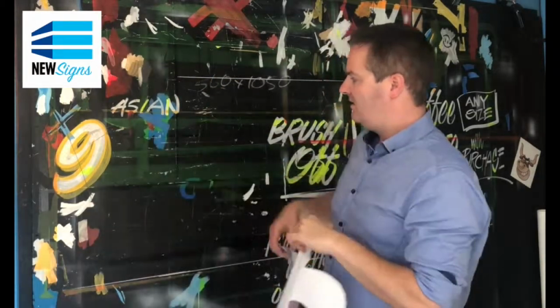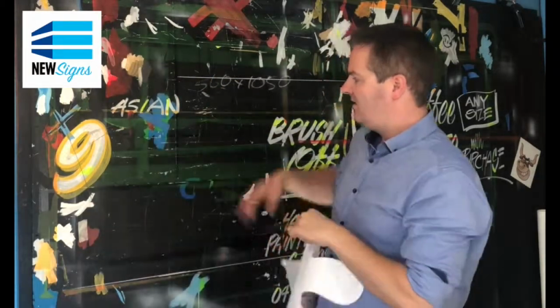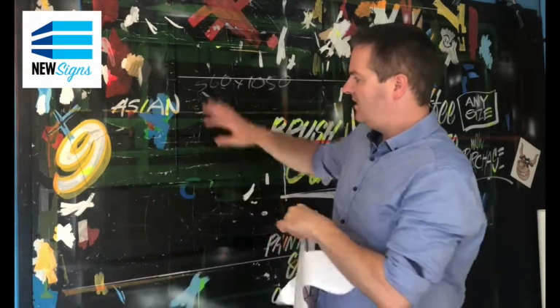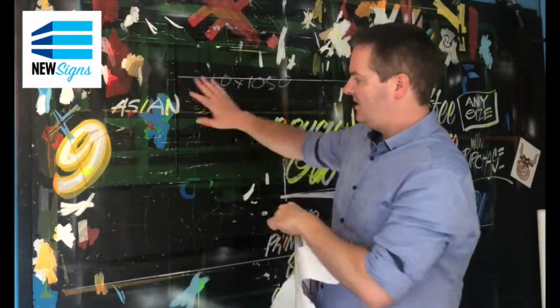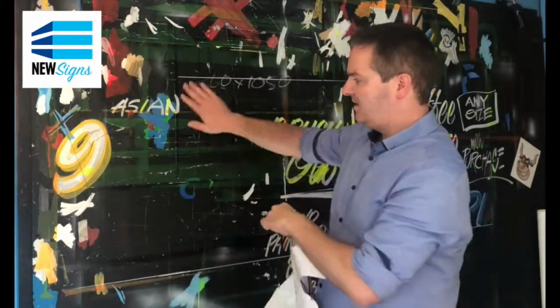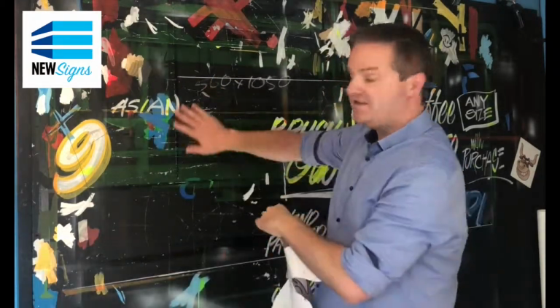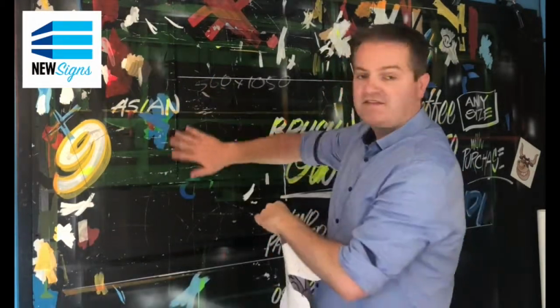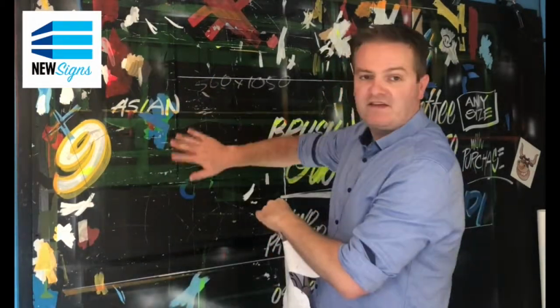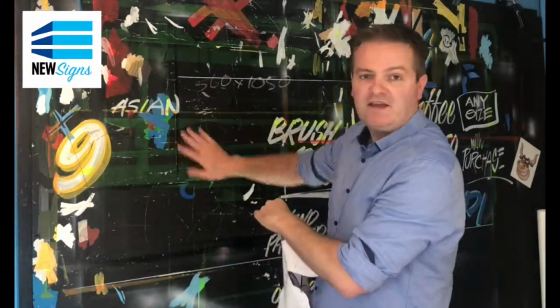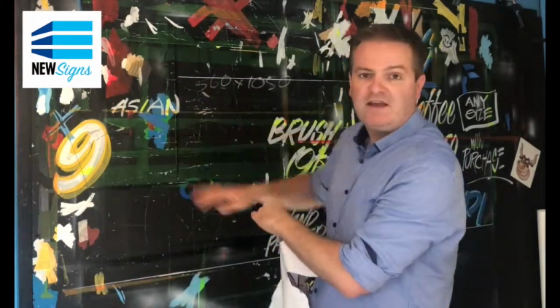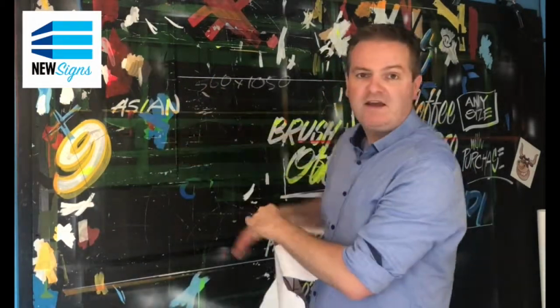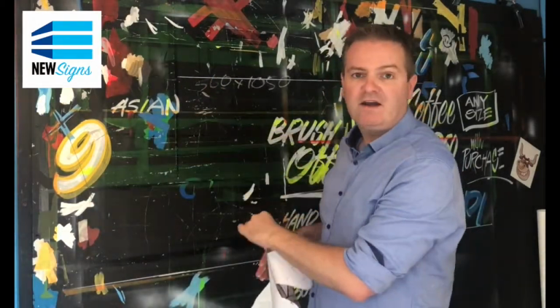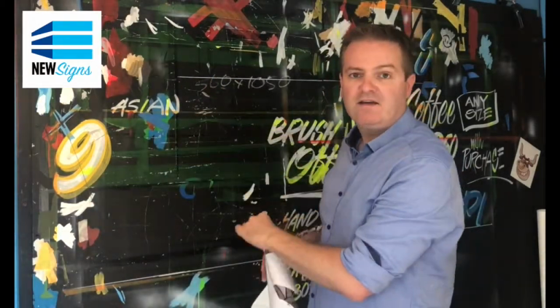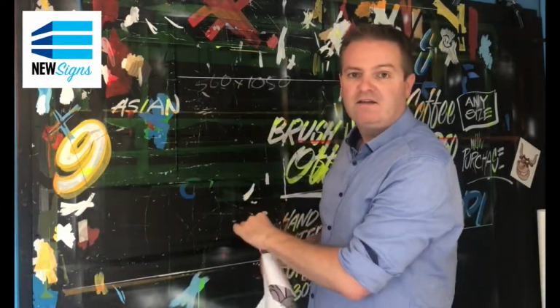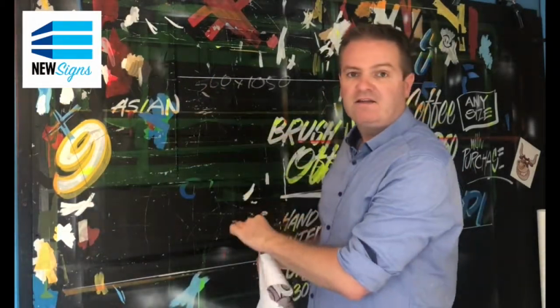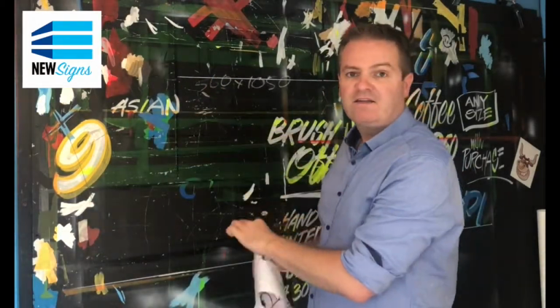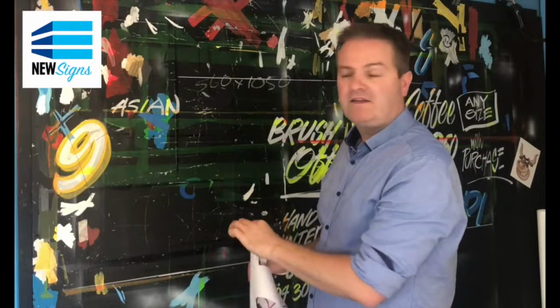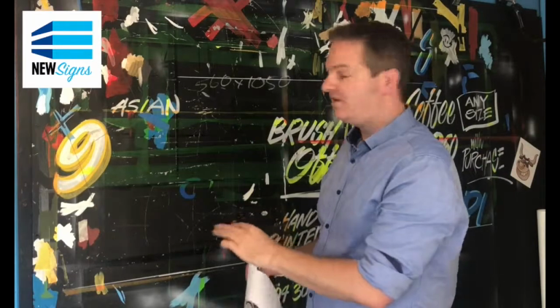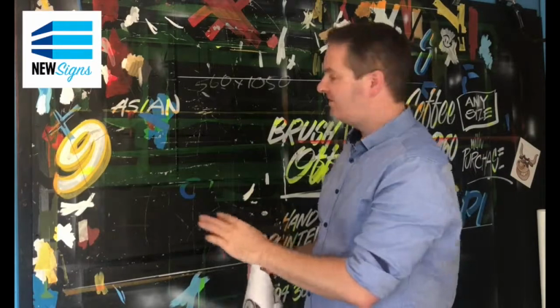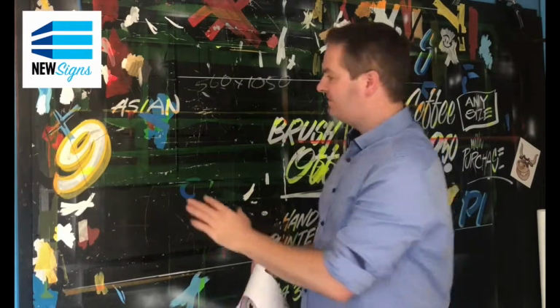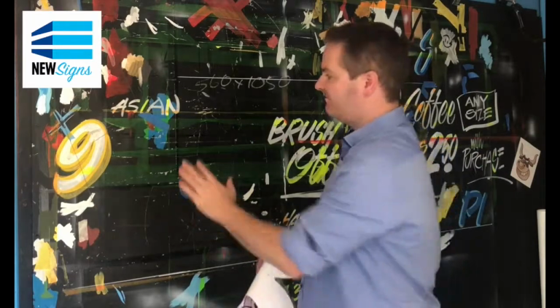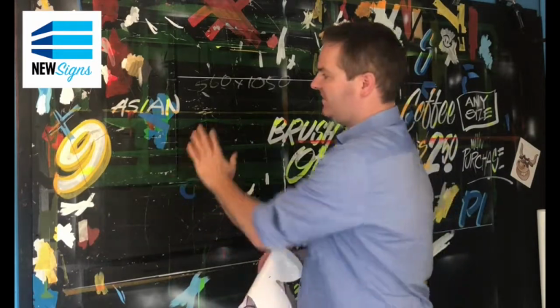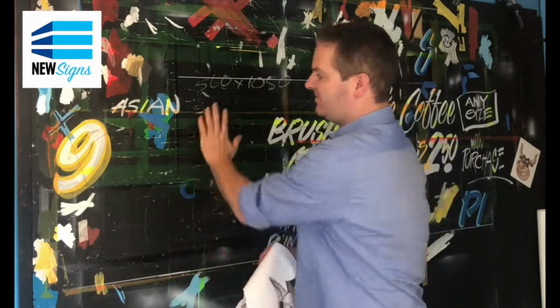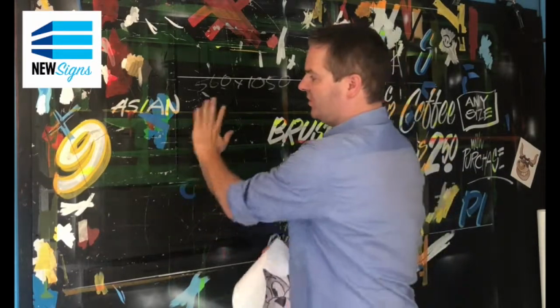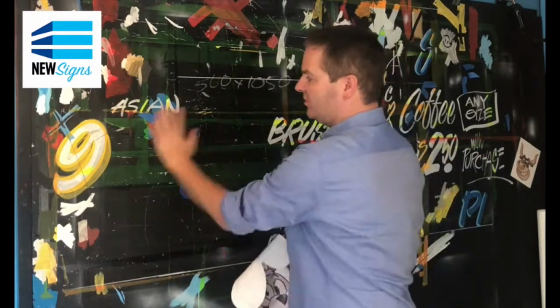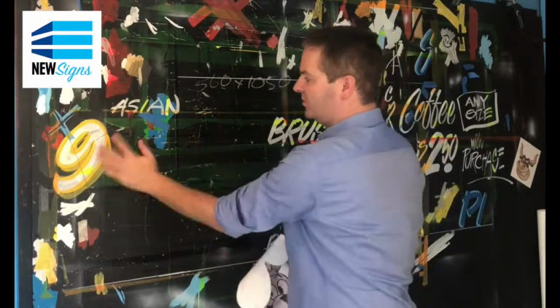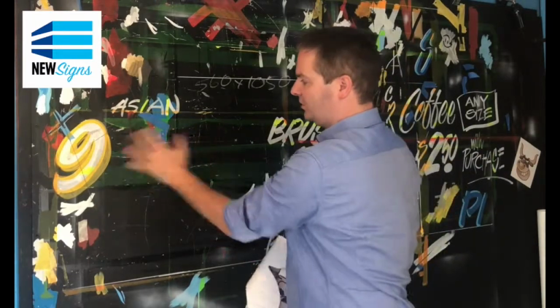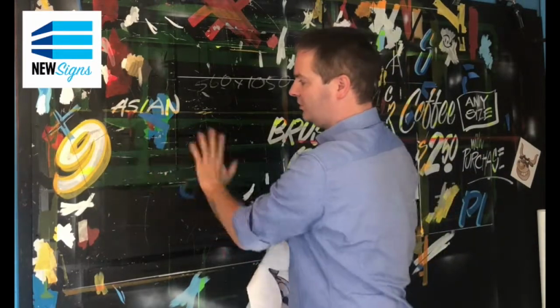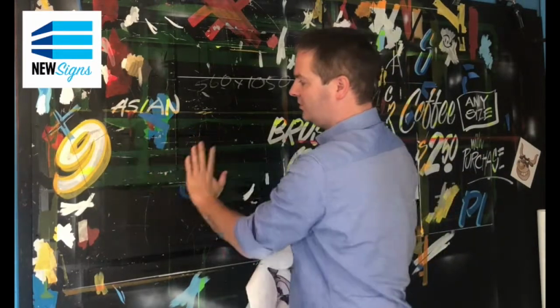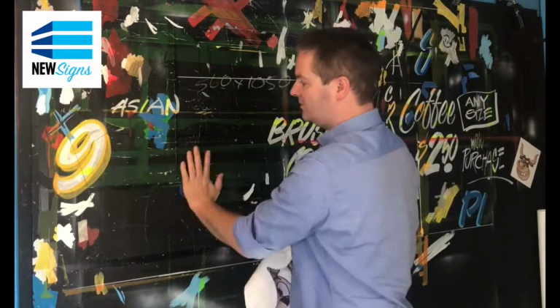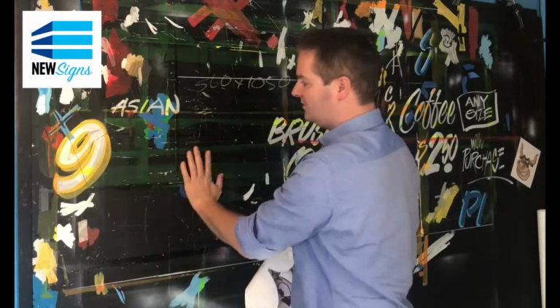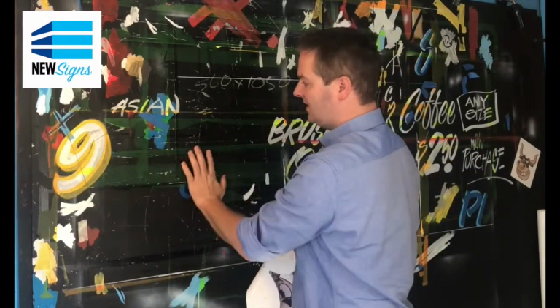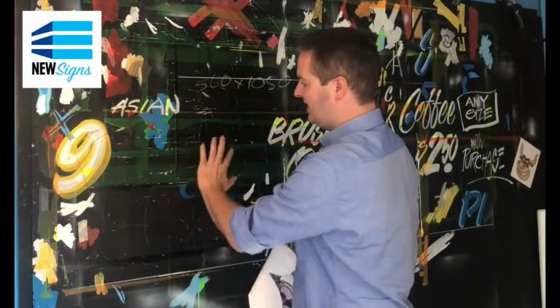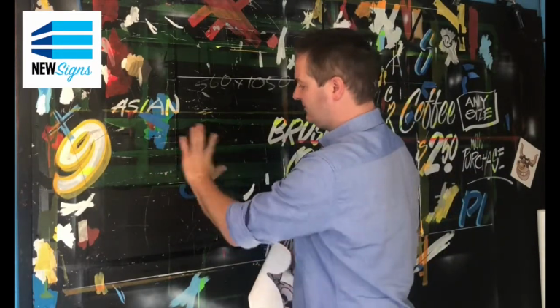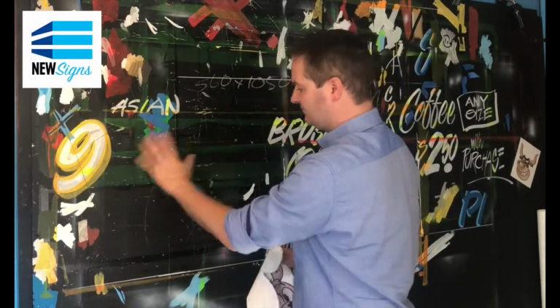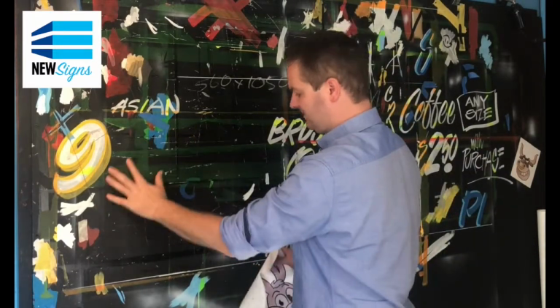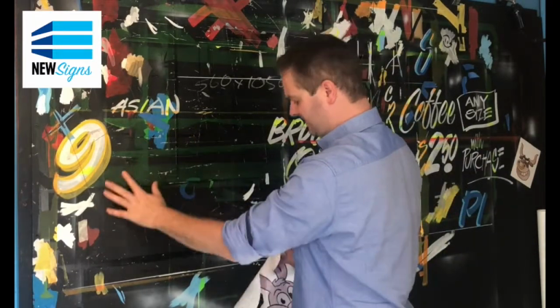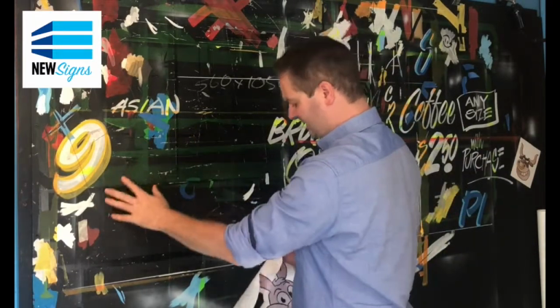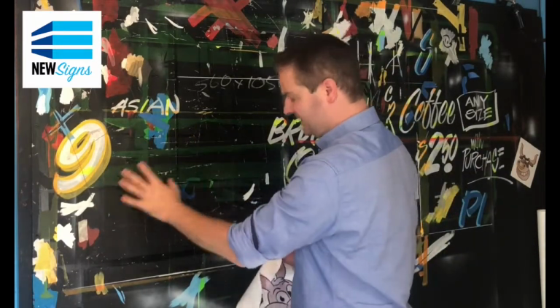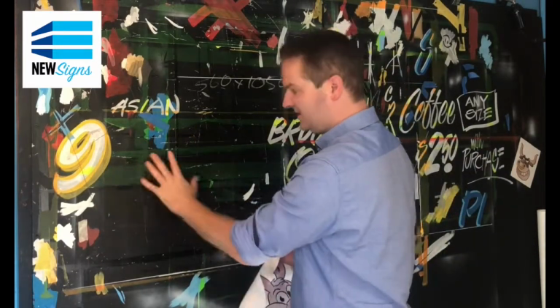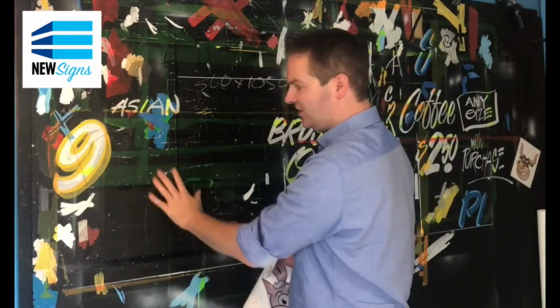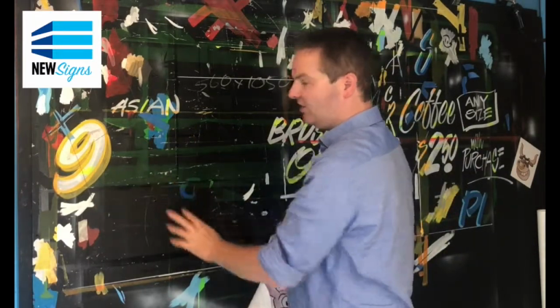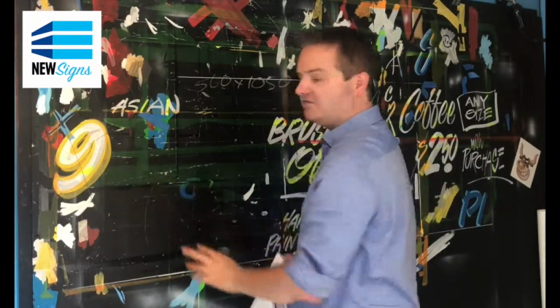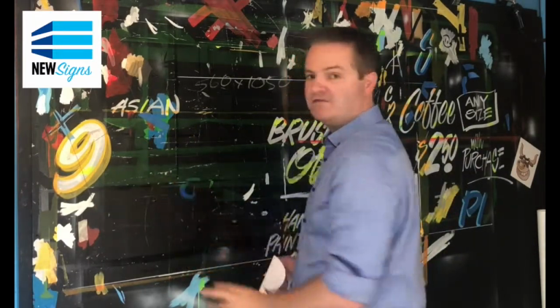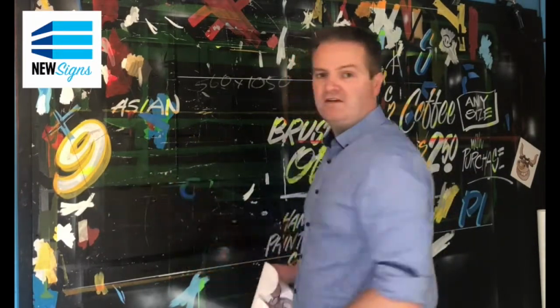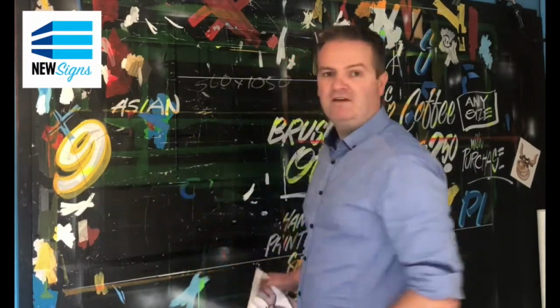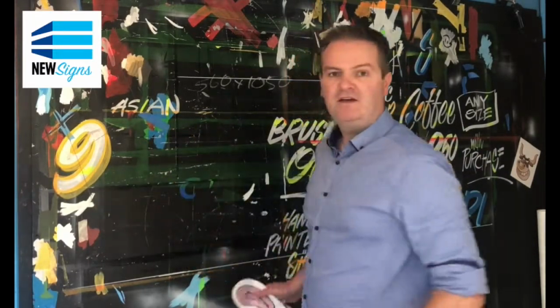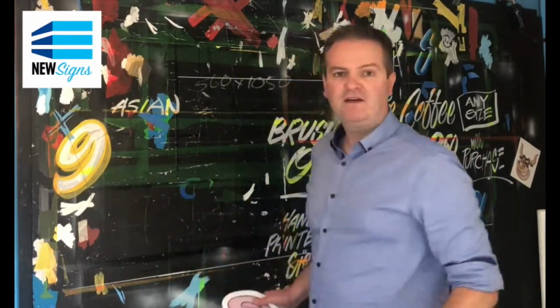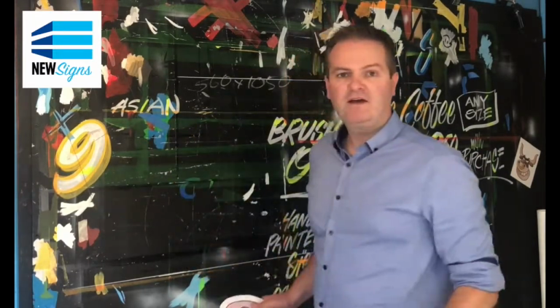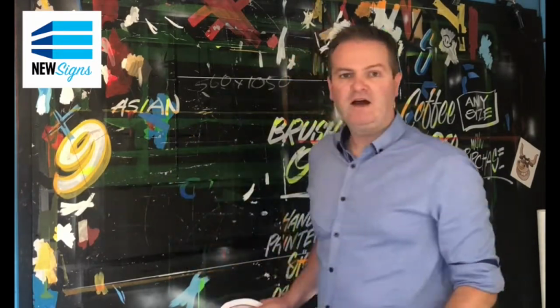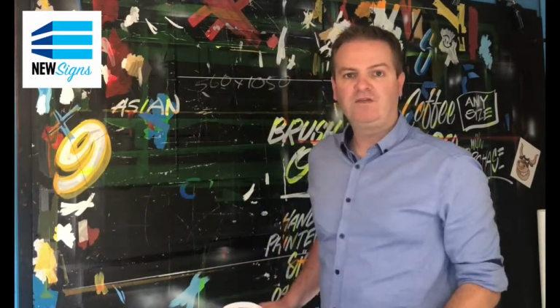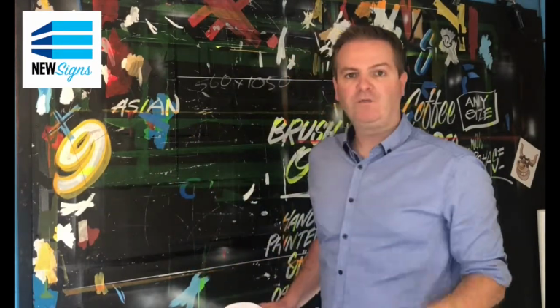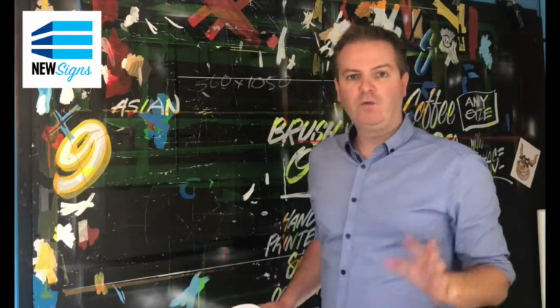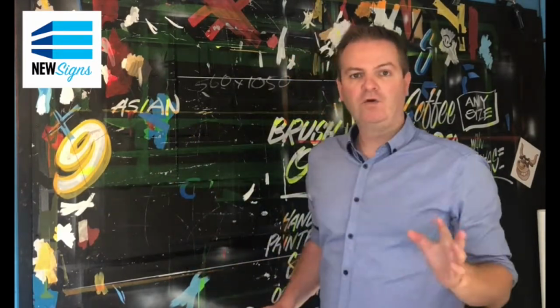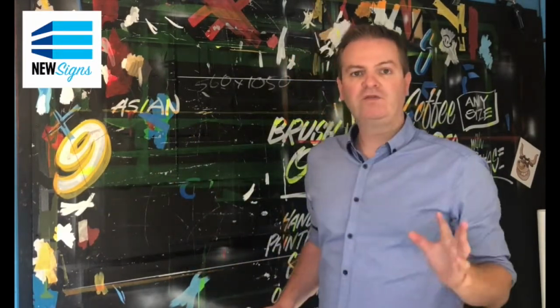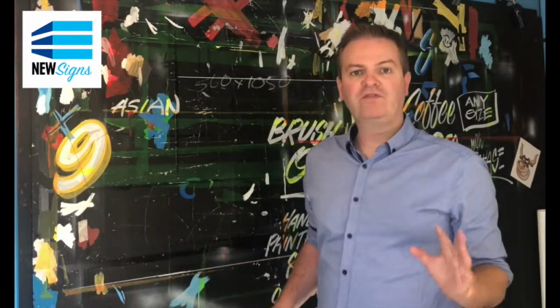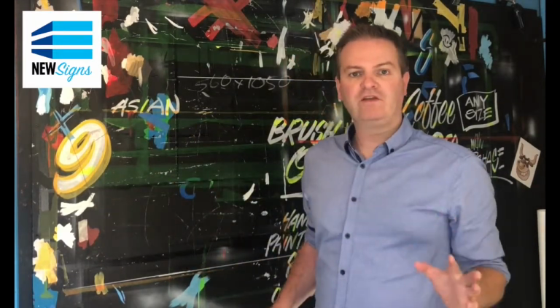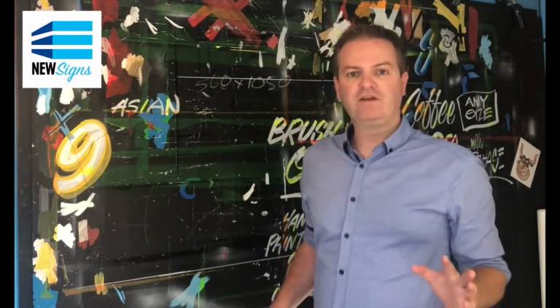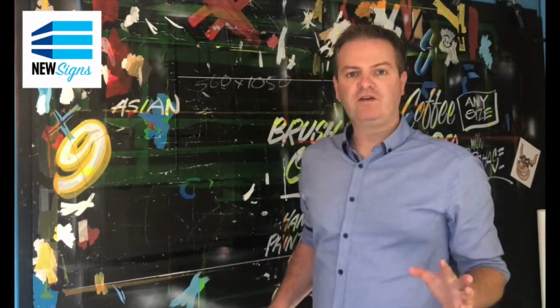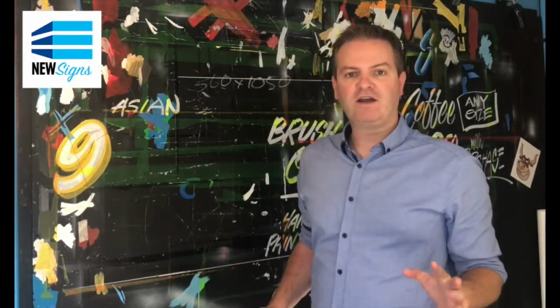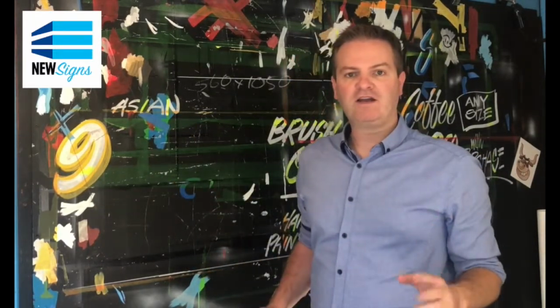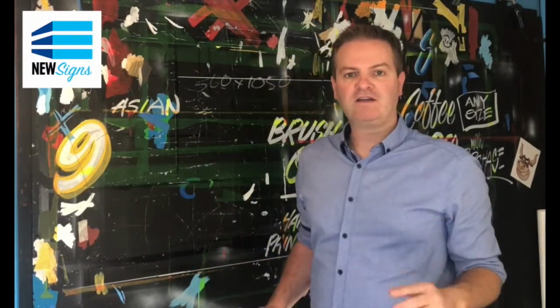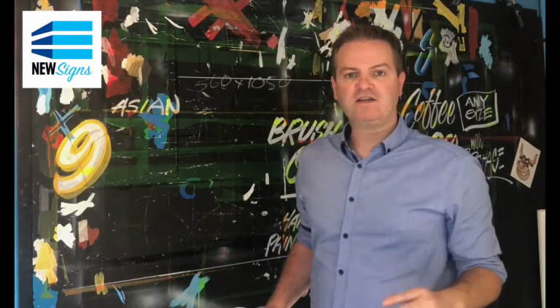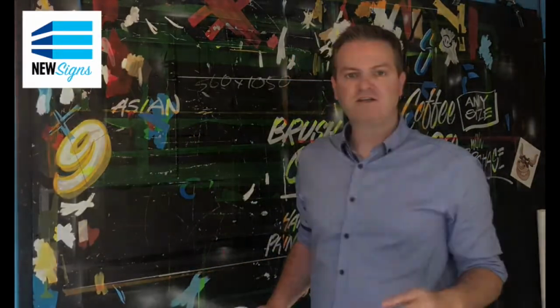And you can see here that there's no glue, it hasn't ripped anything off. The wall's still in great condition.